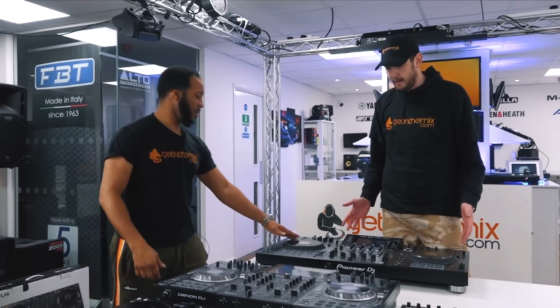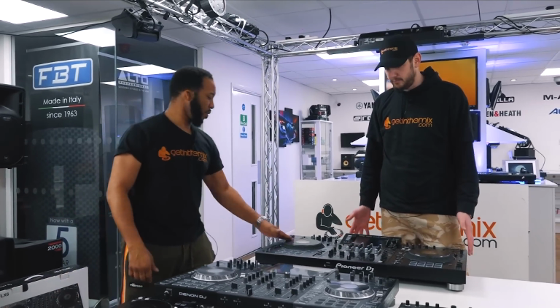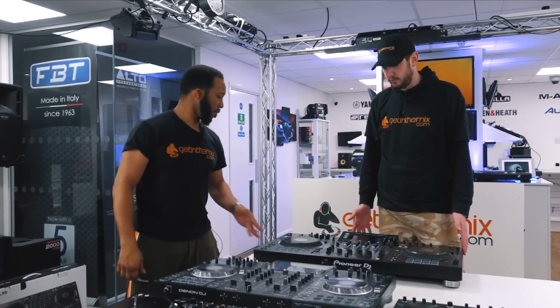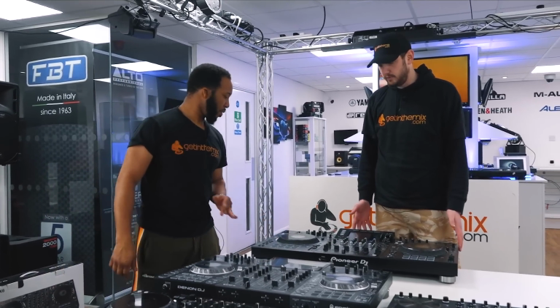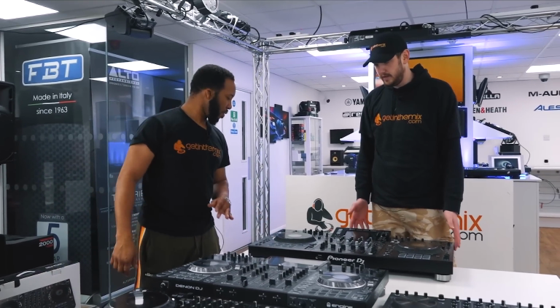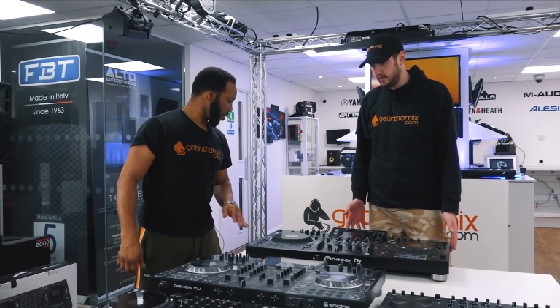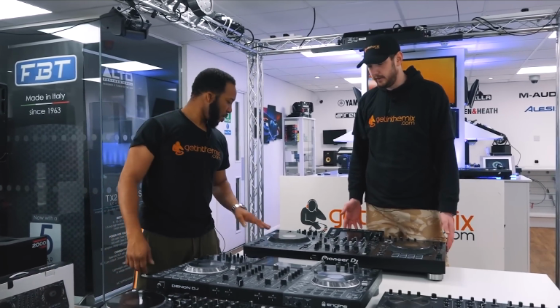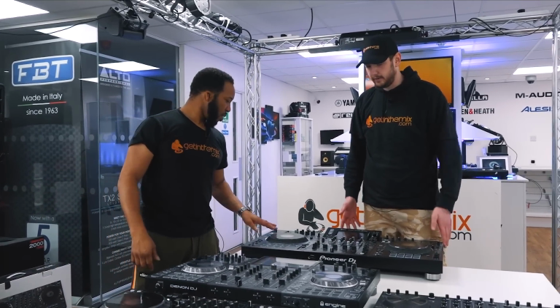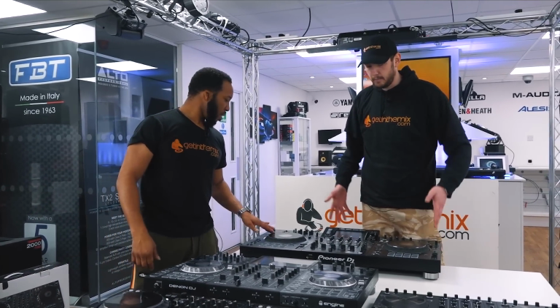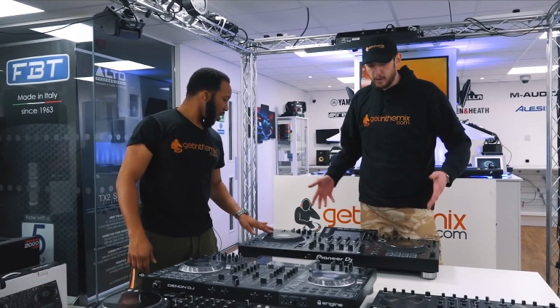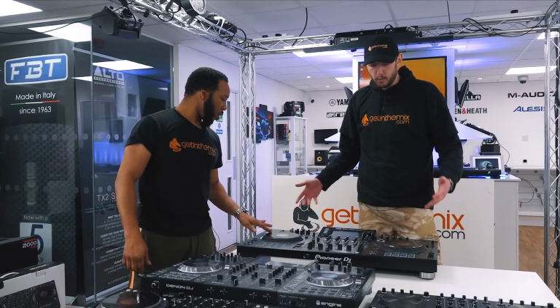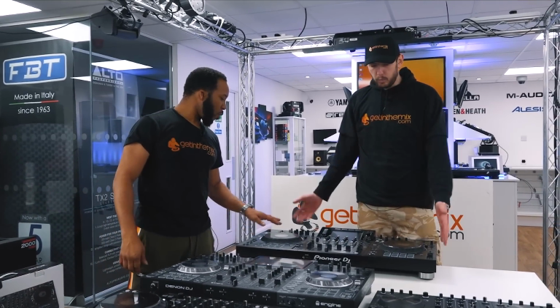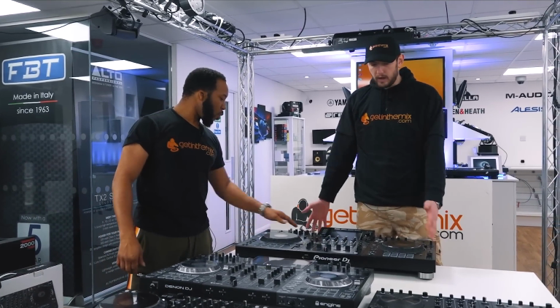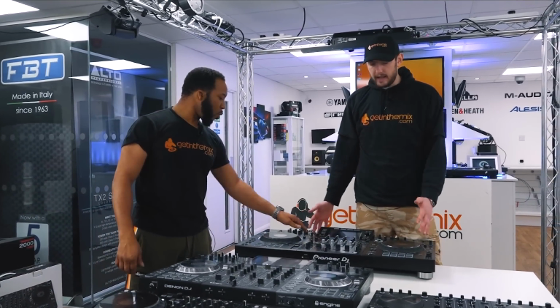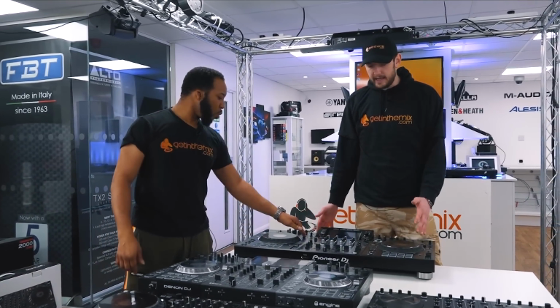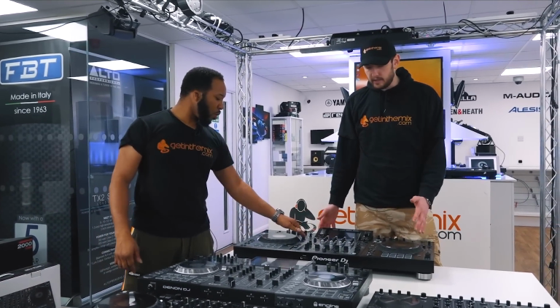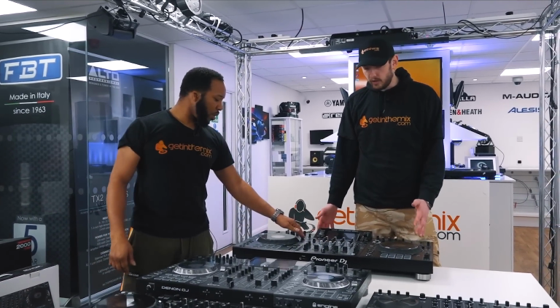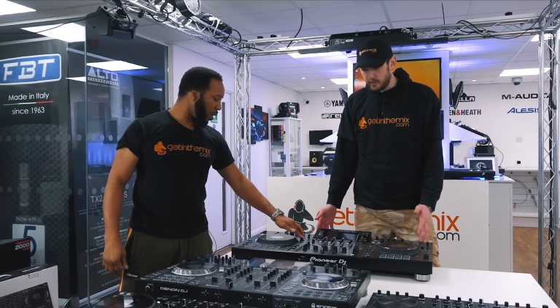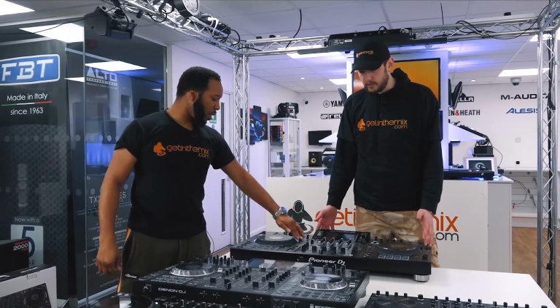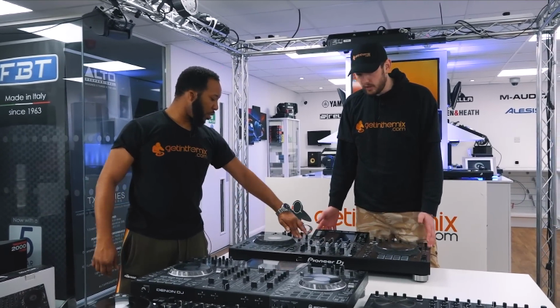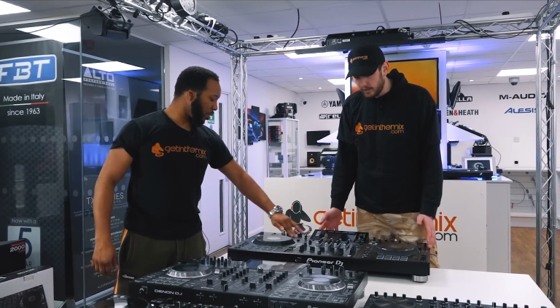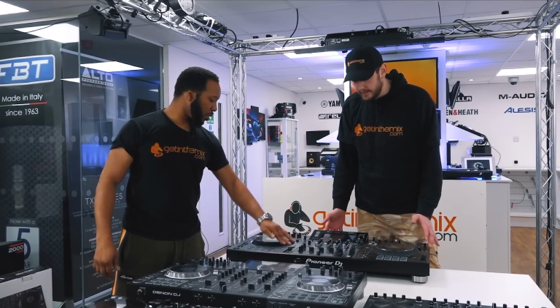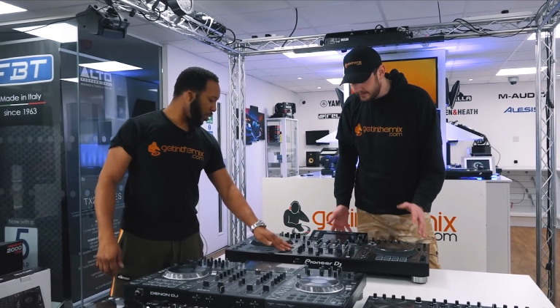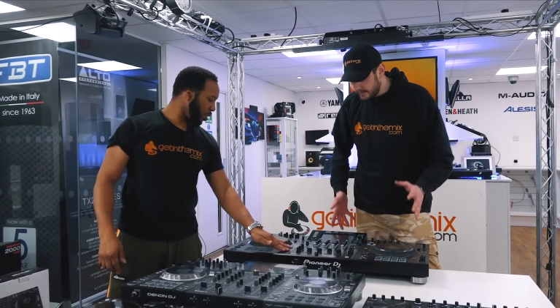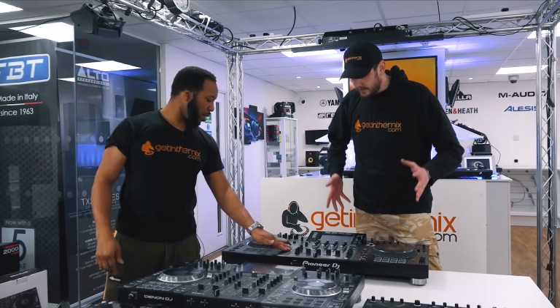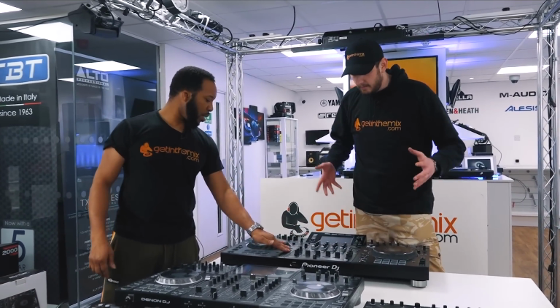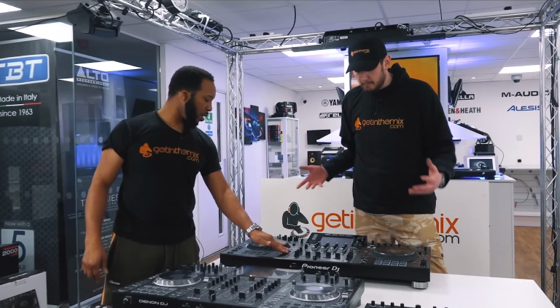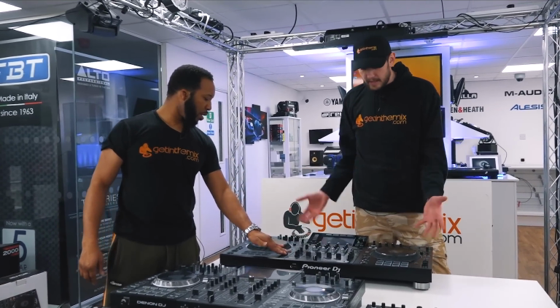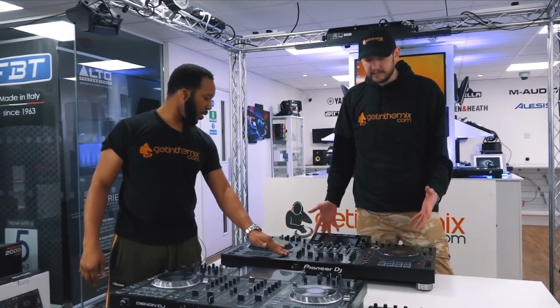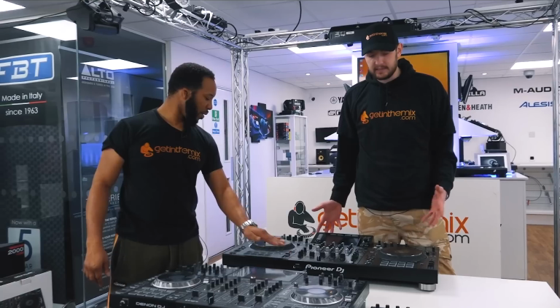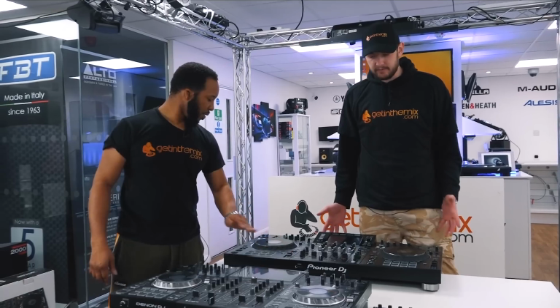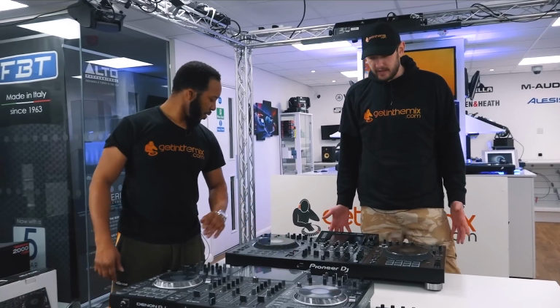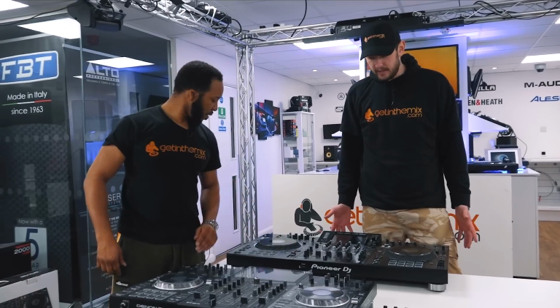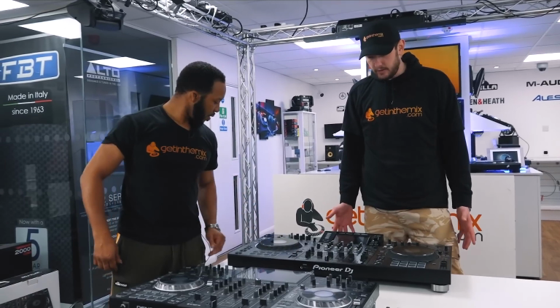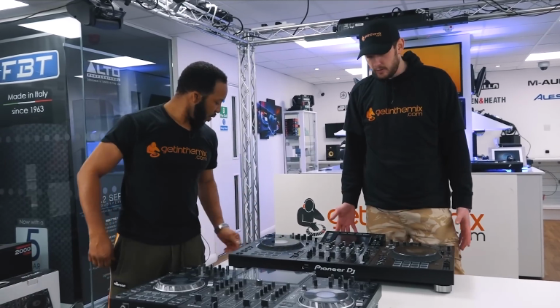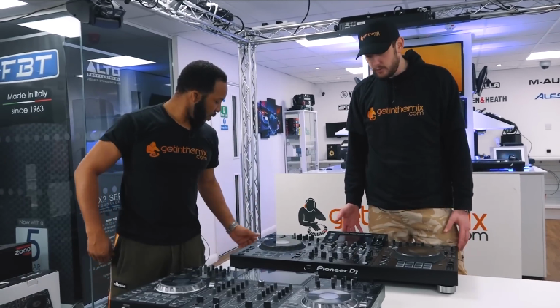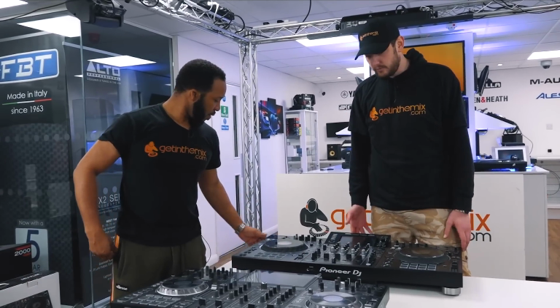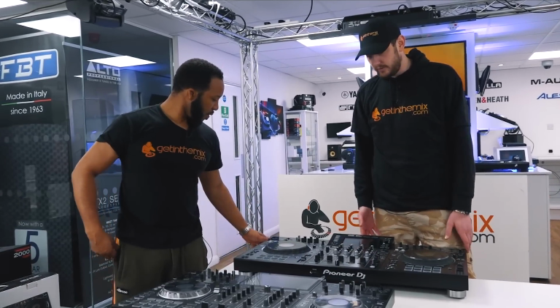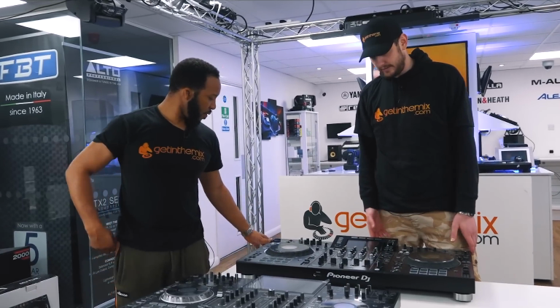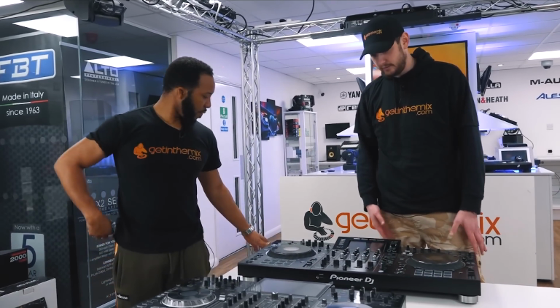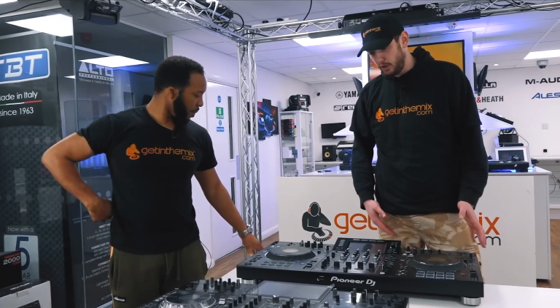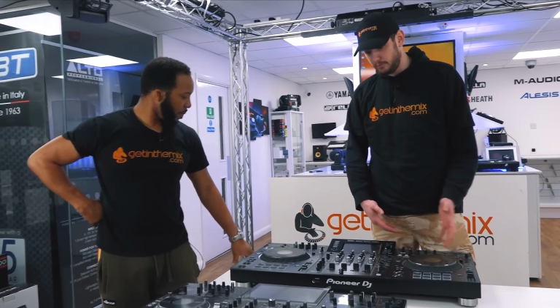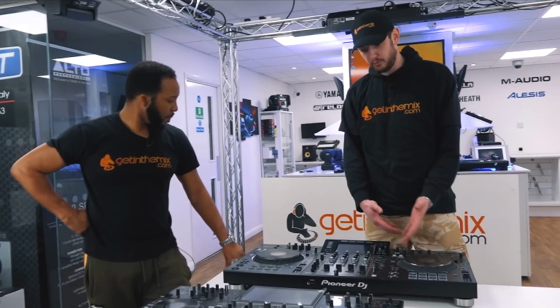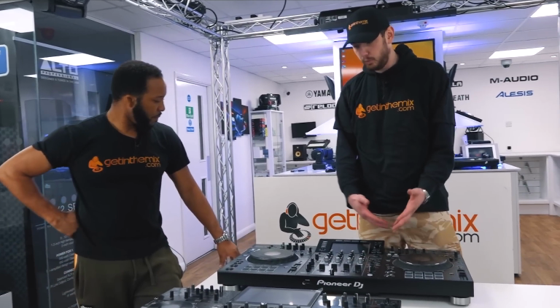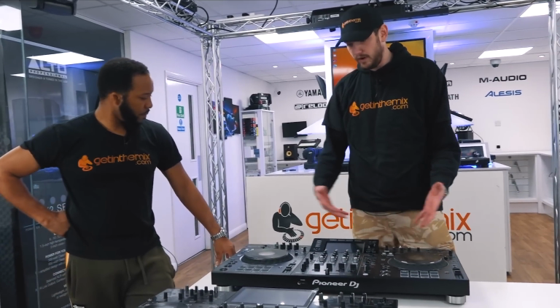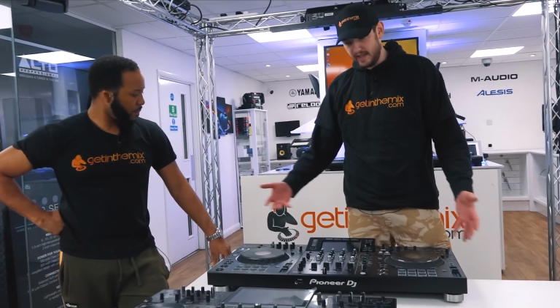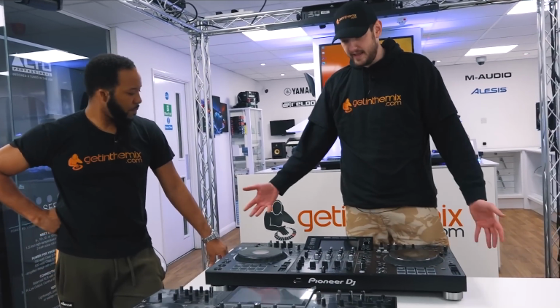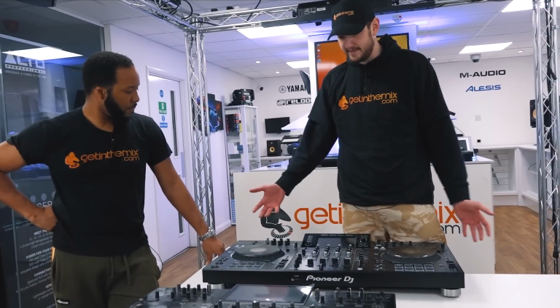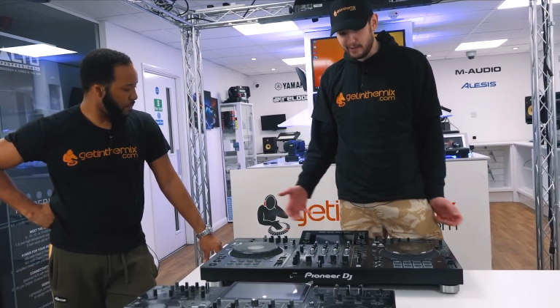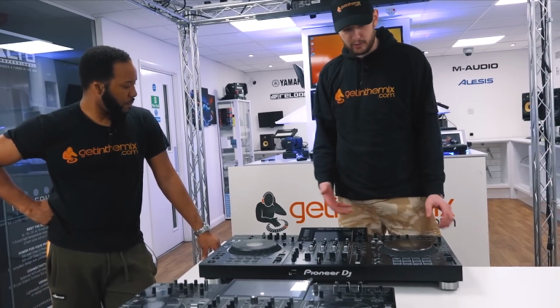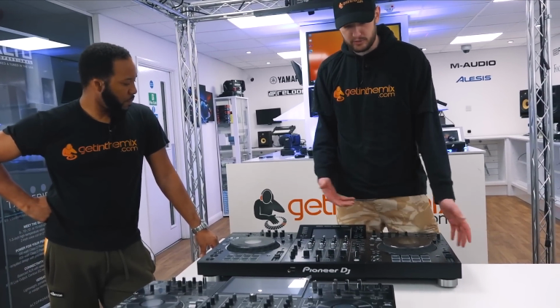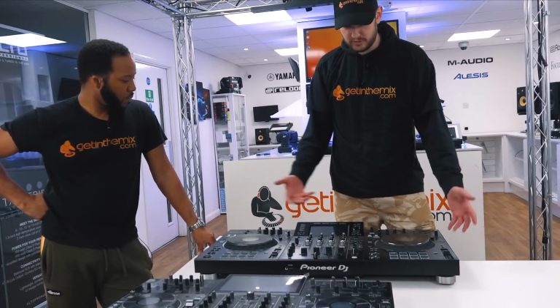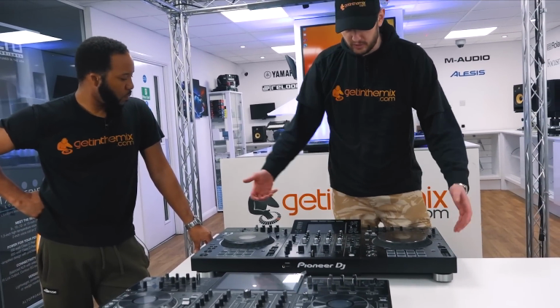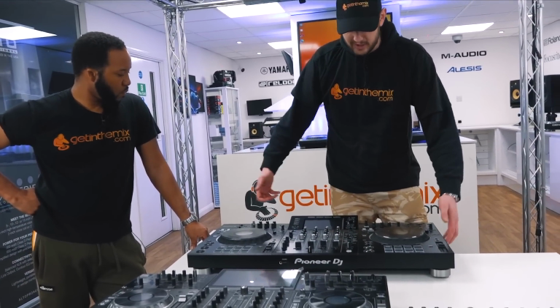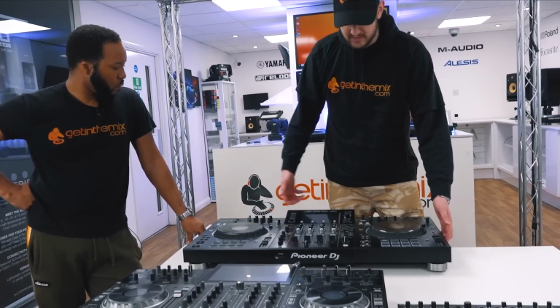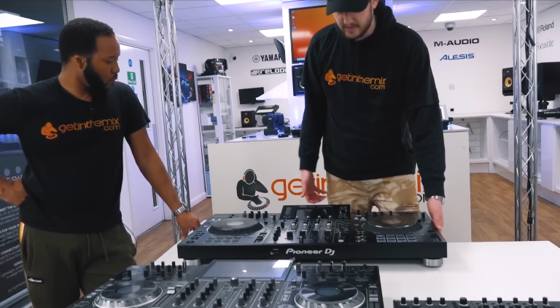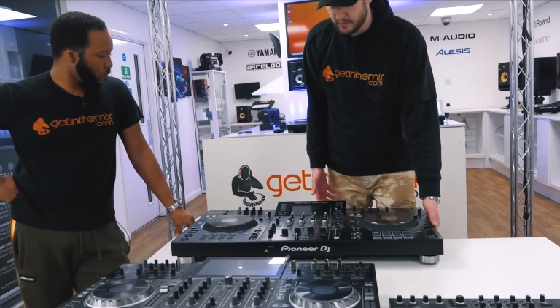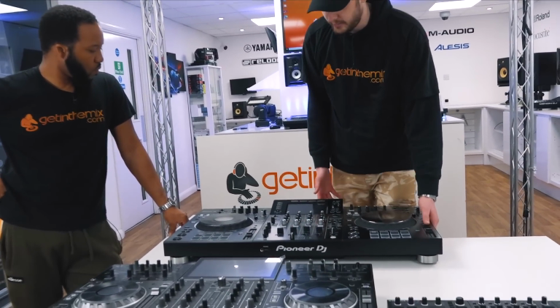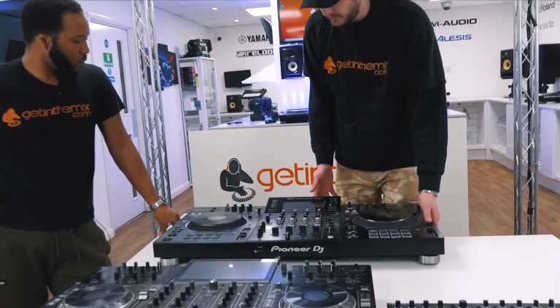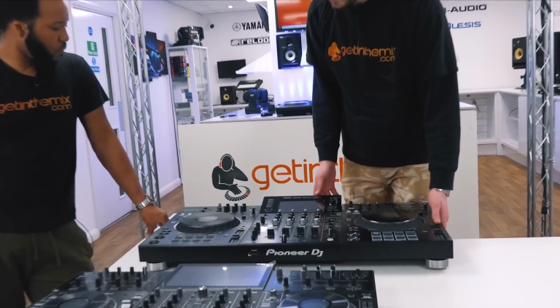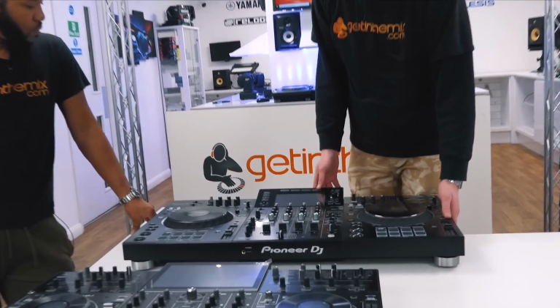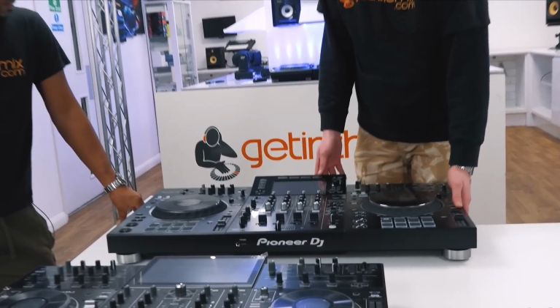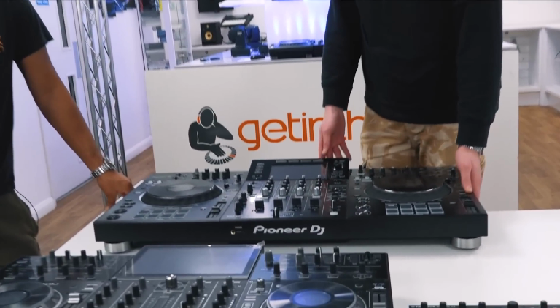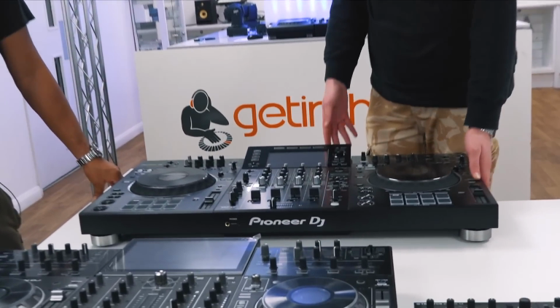Learning on this sets you up to play in any nightclub going forward — absolutely any nightclub. At £1,899, it's amazing value in terms of what it is. Look at the size of it, look at the build of it.